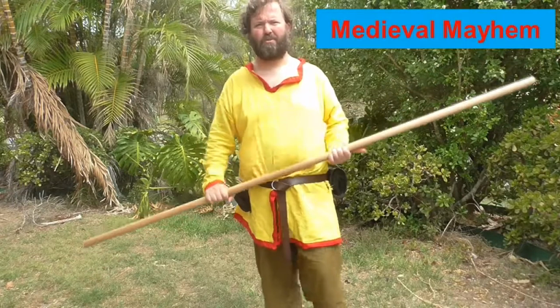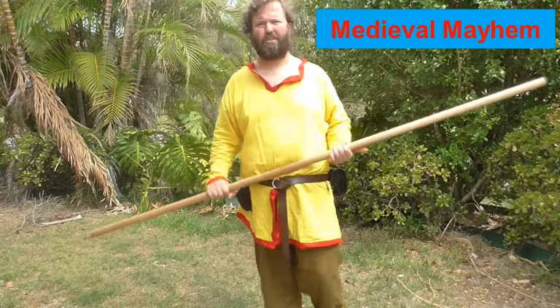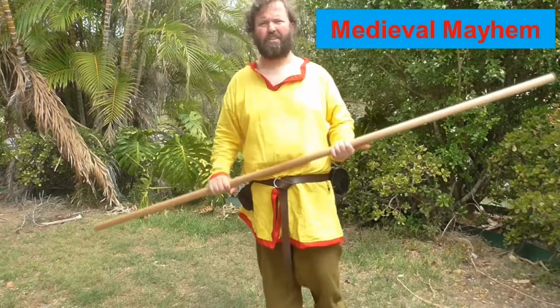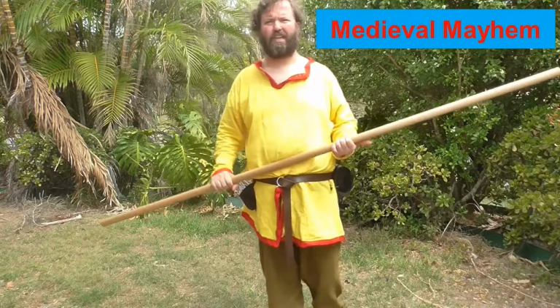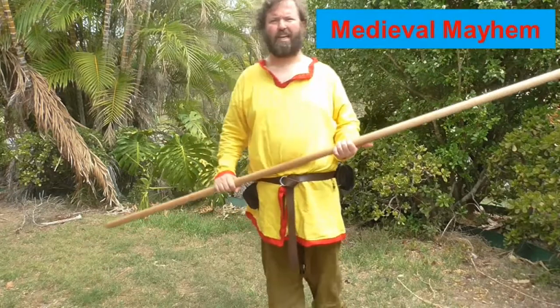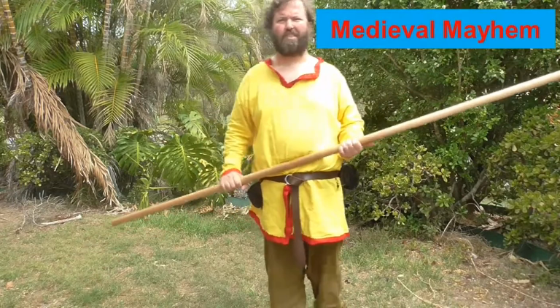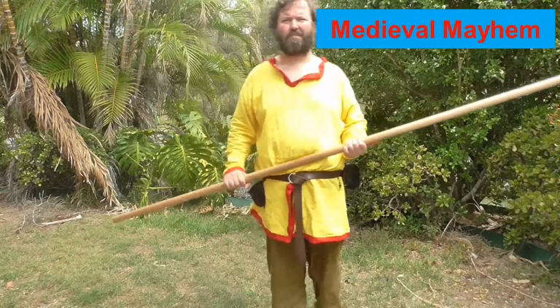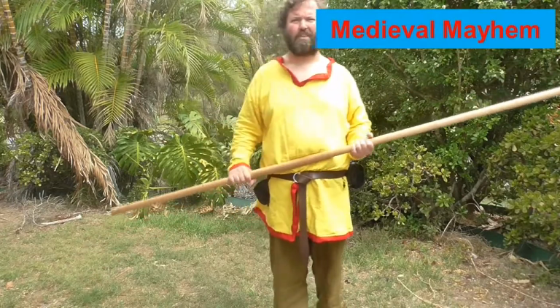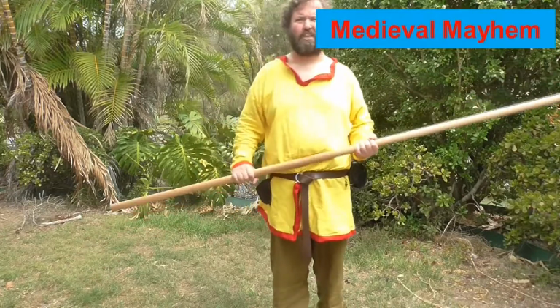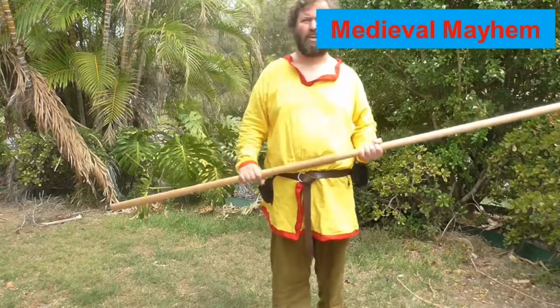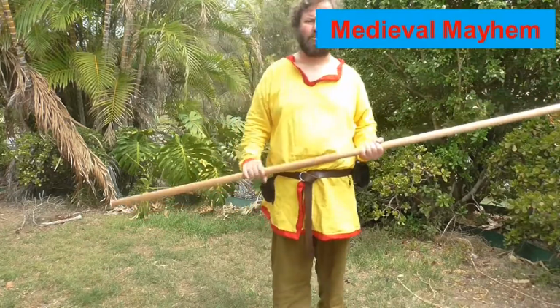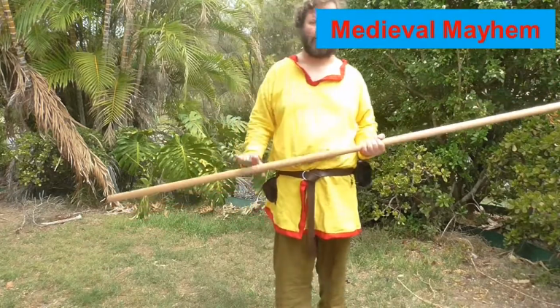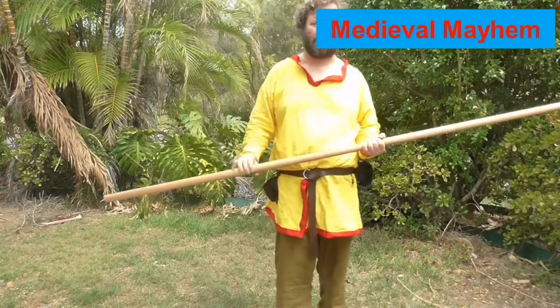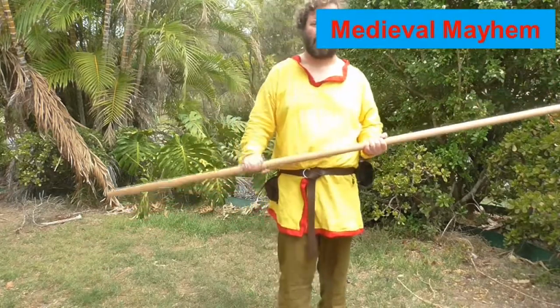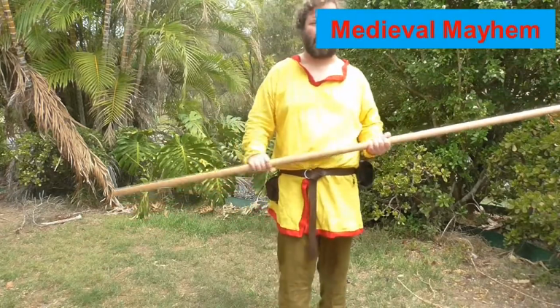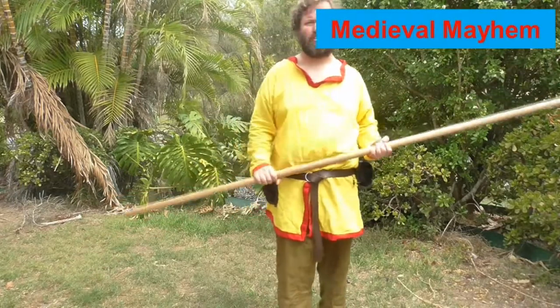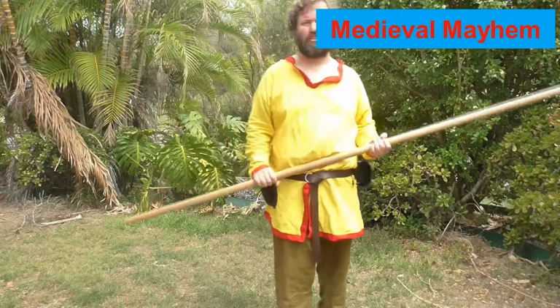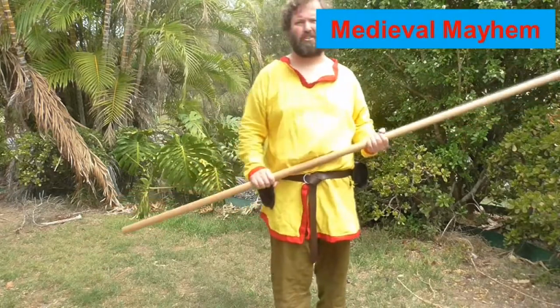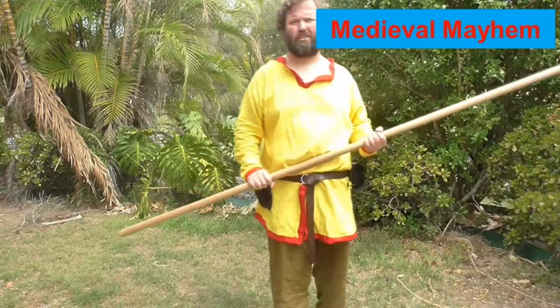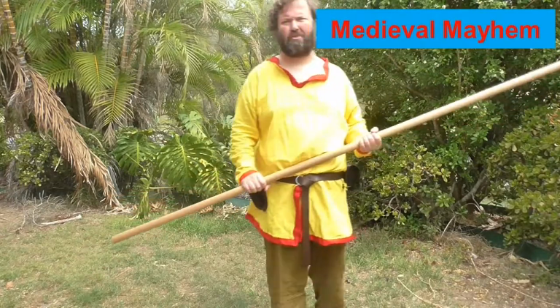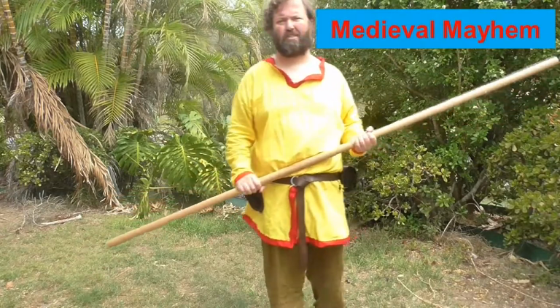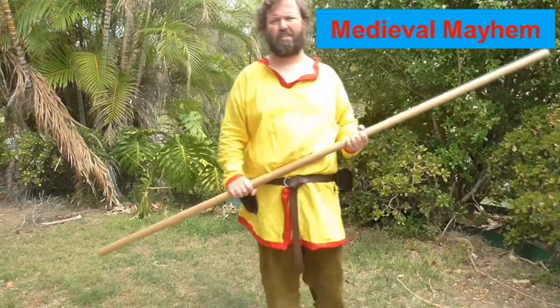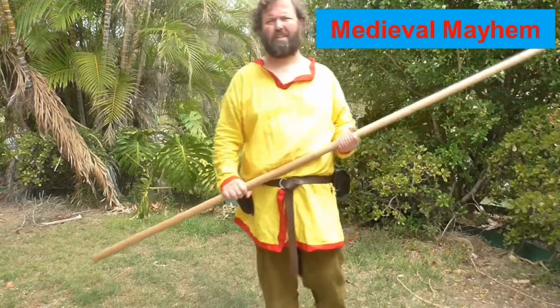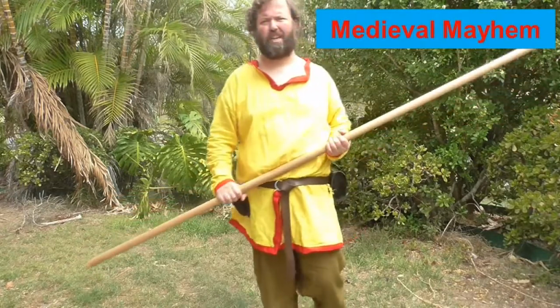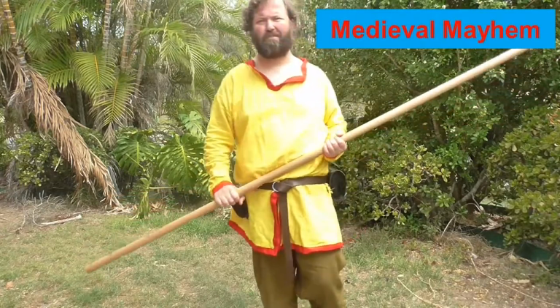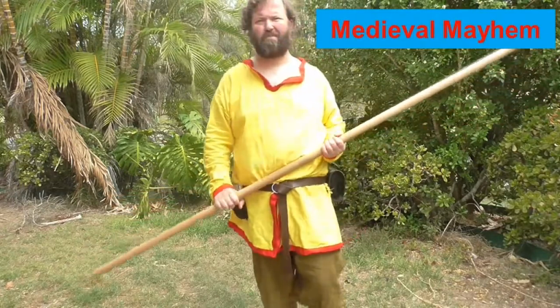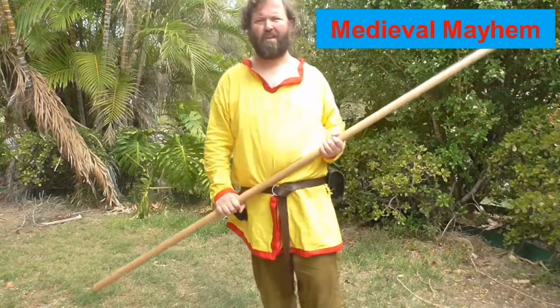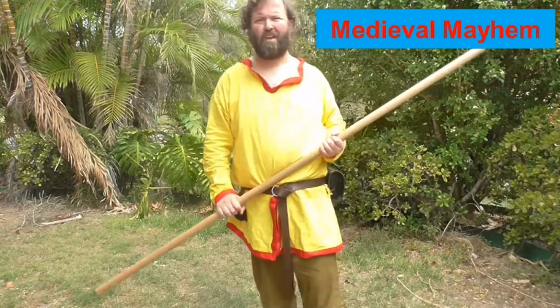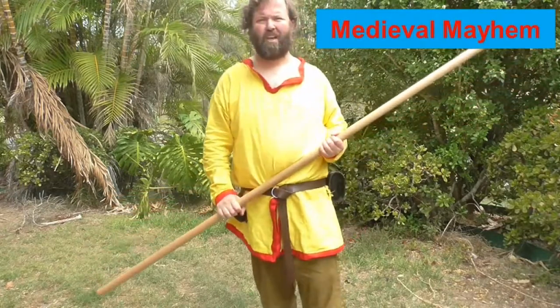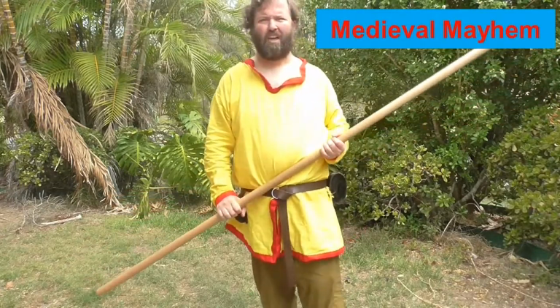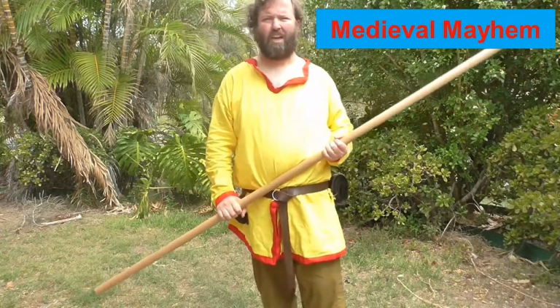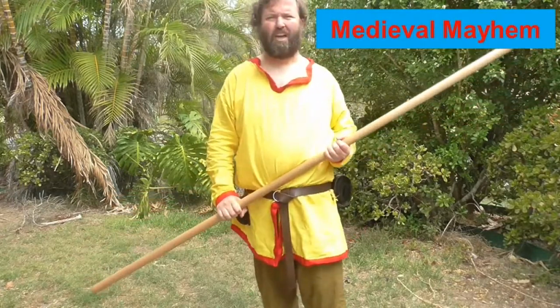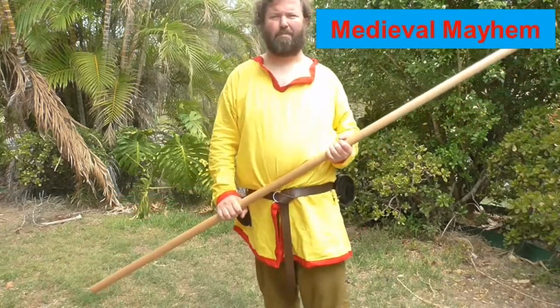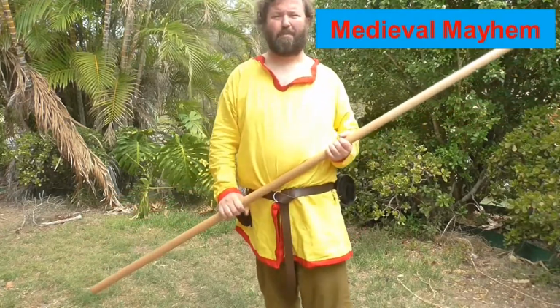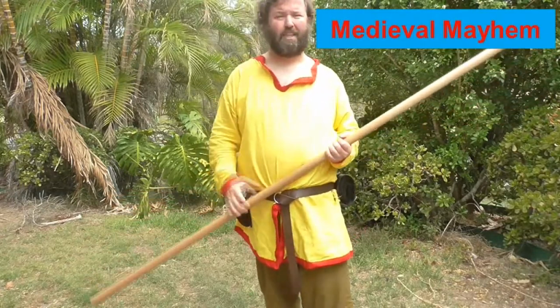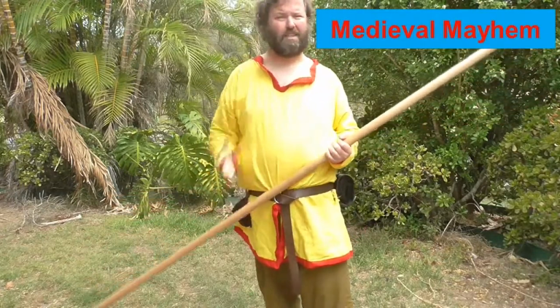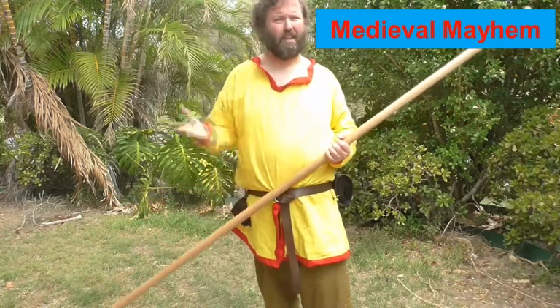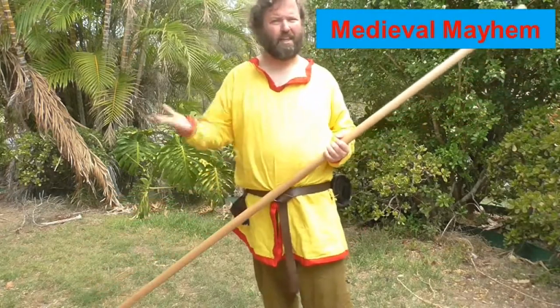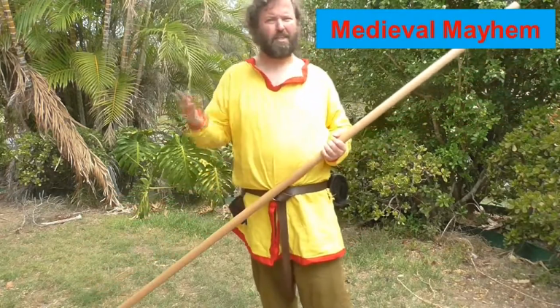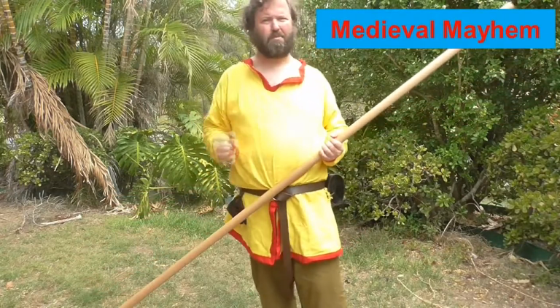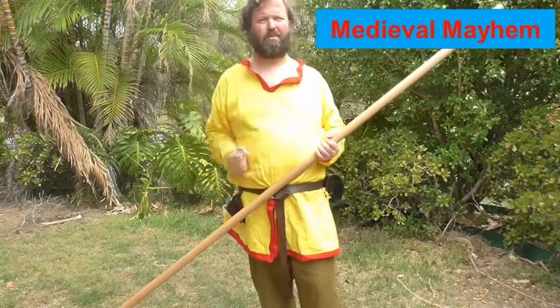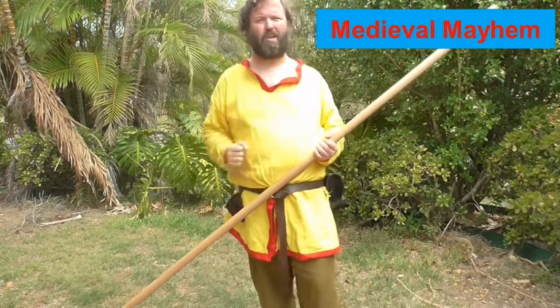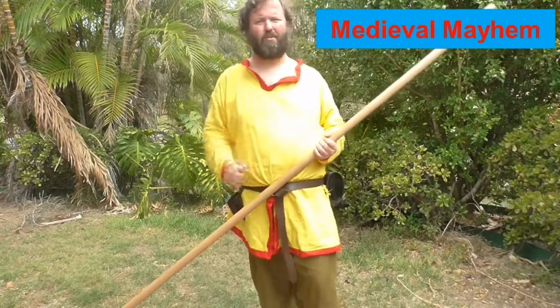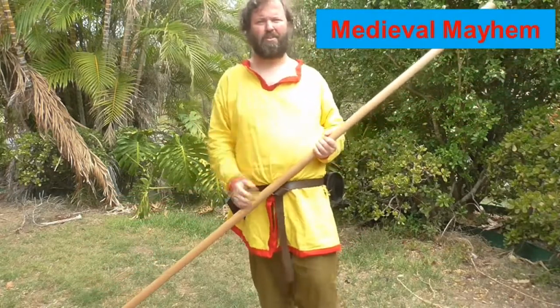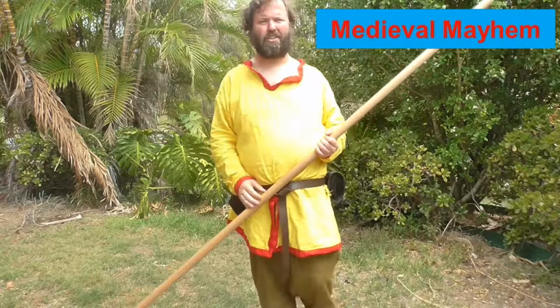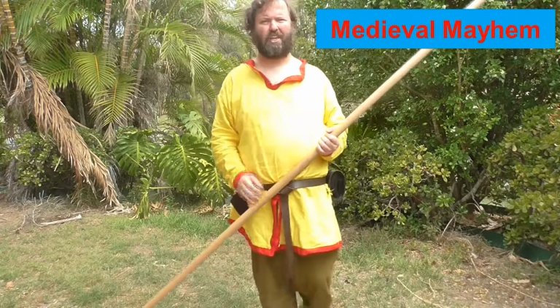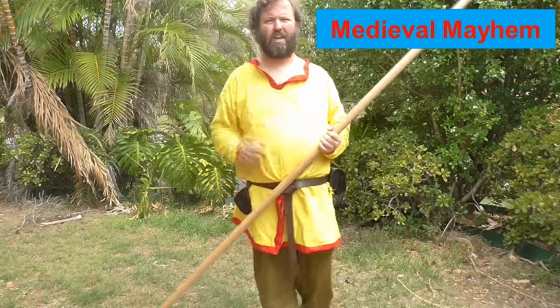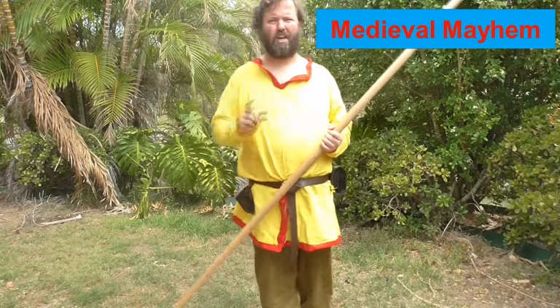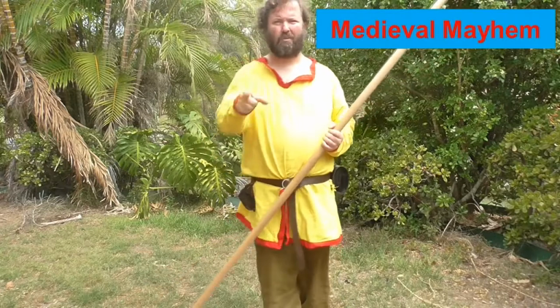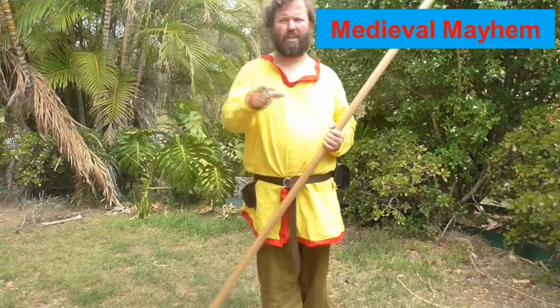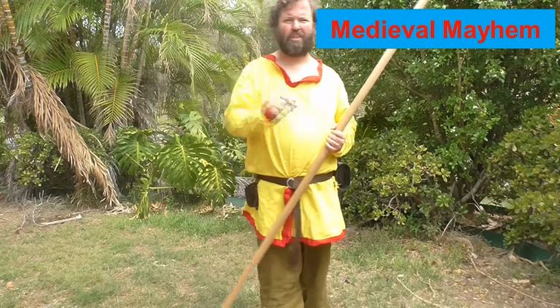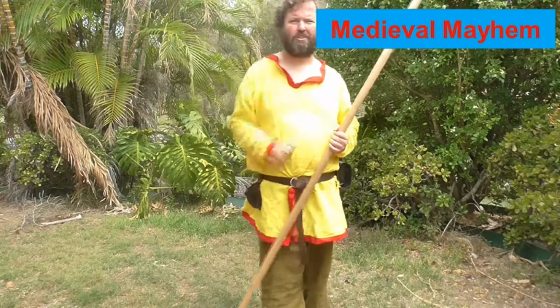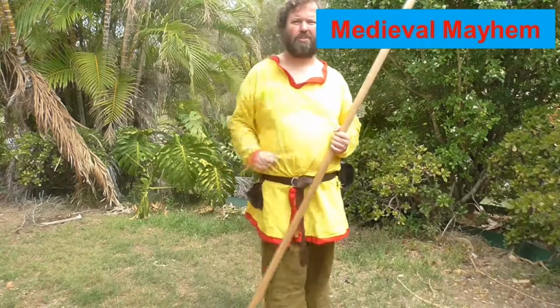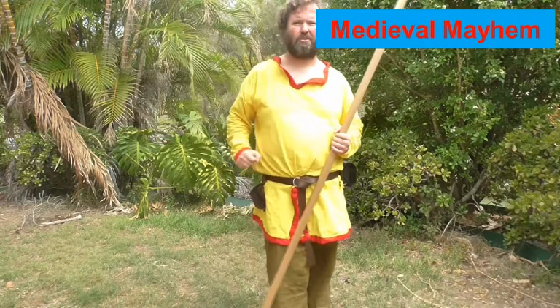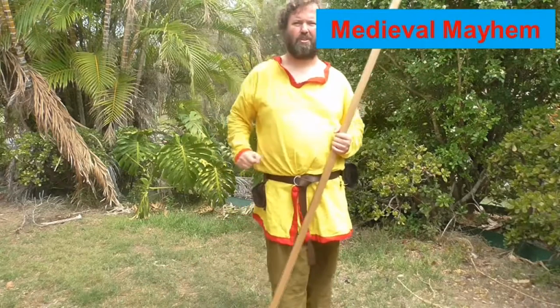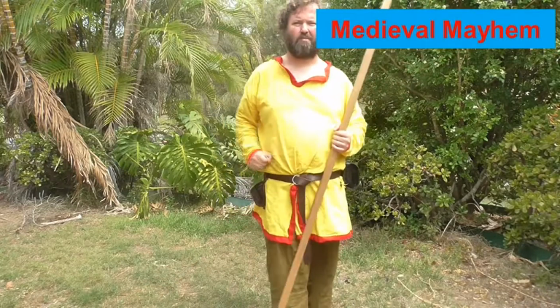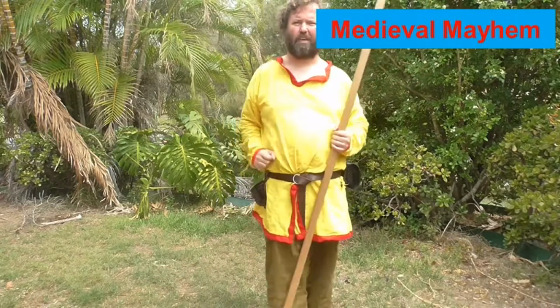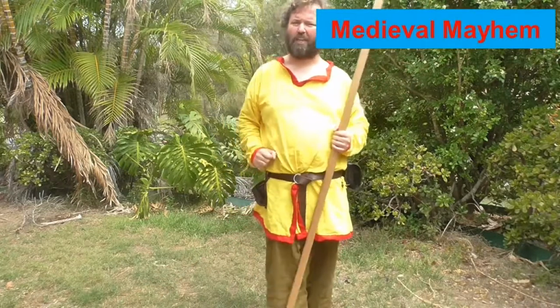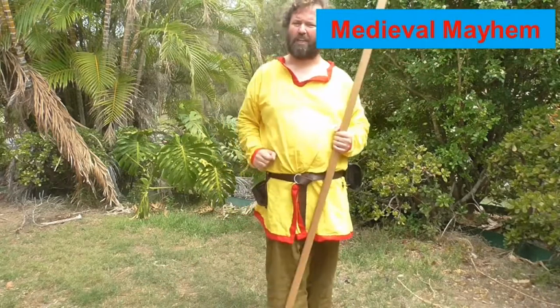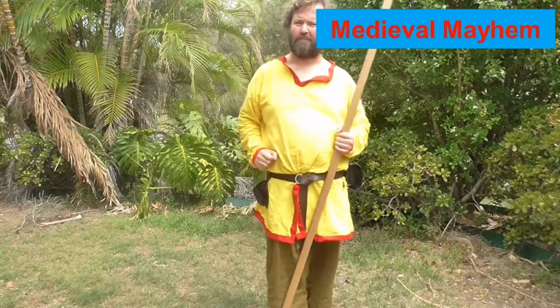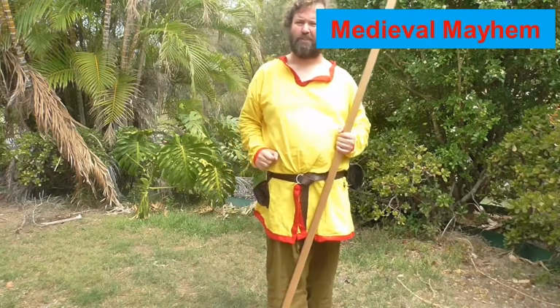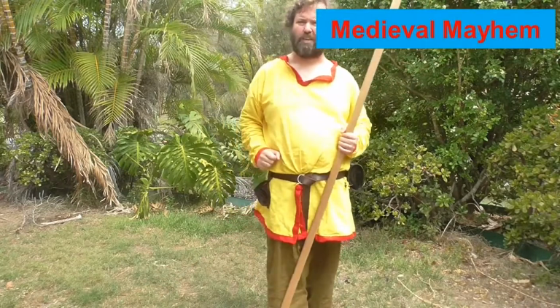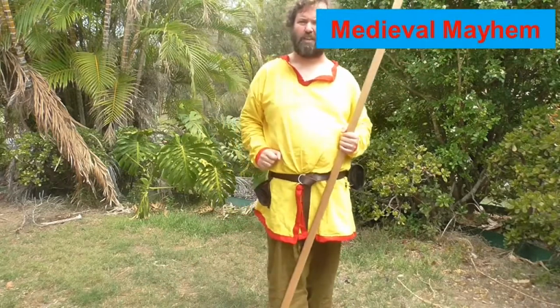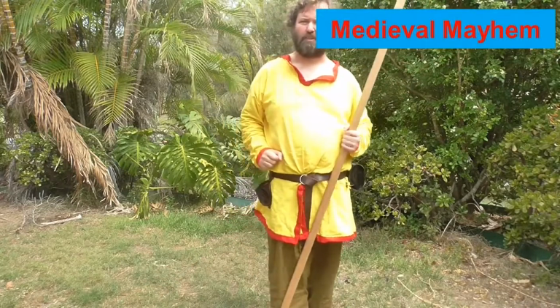Alright guys, I hope you enjoyed today's video — the introduction to the quarterstaff. Please like, subscribe, and share, and I'll catch you in my next video.